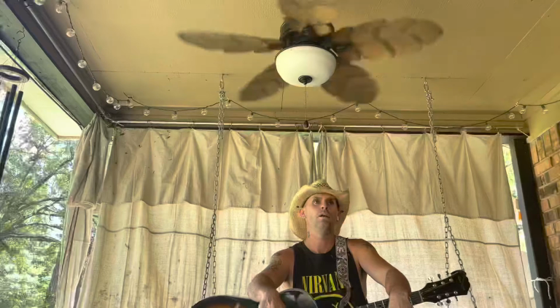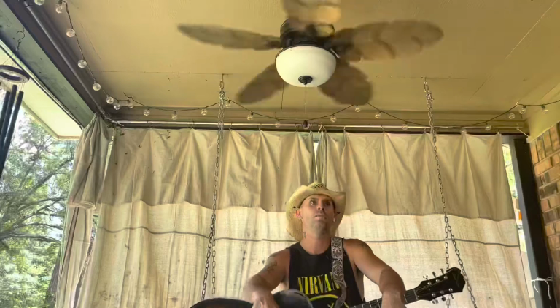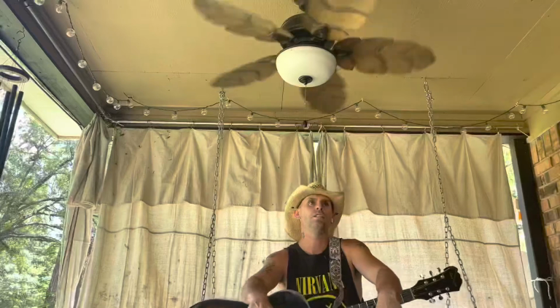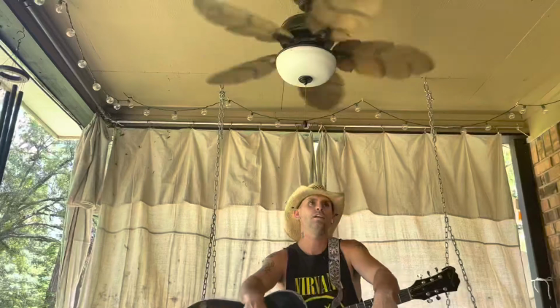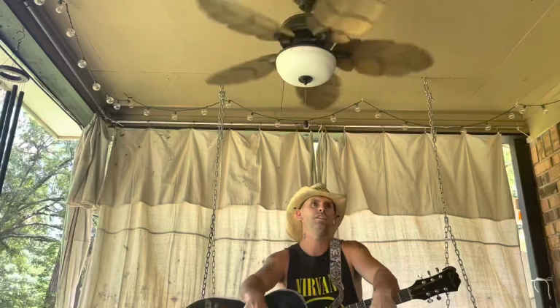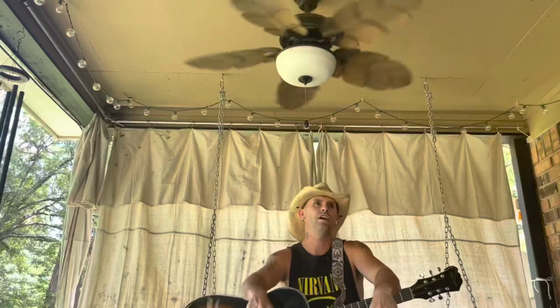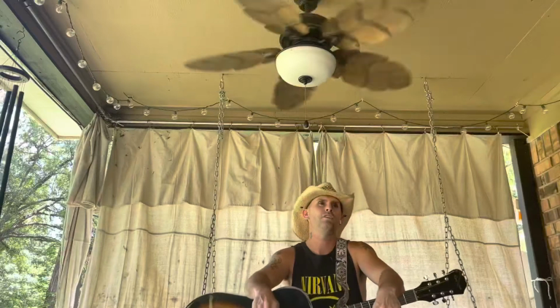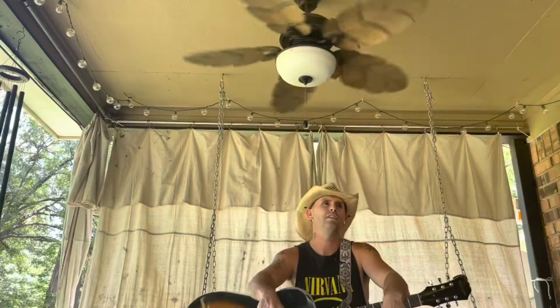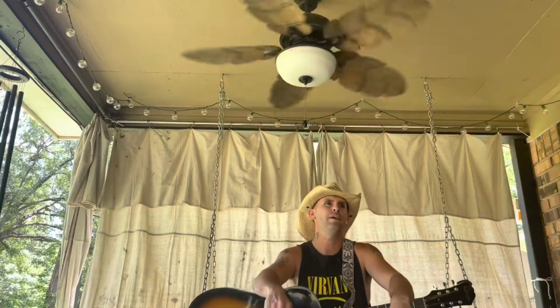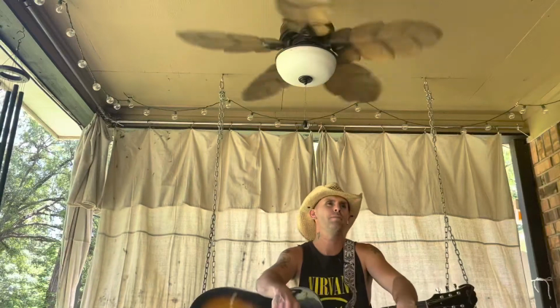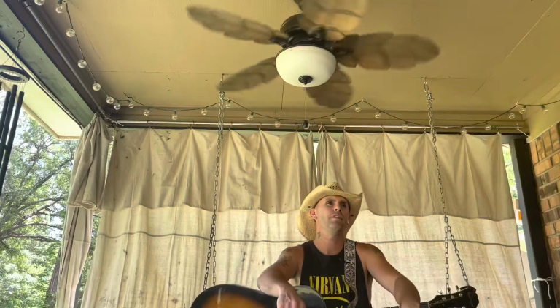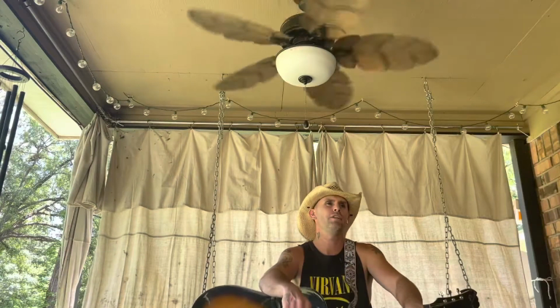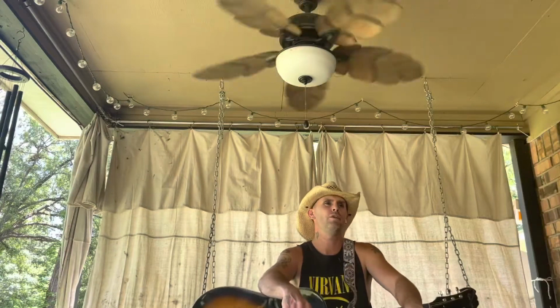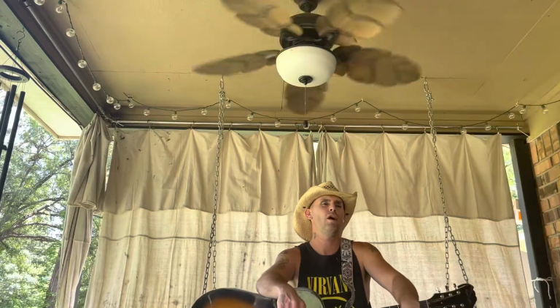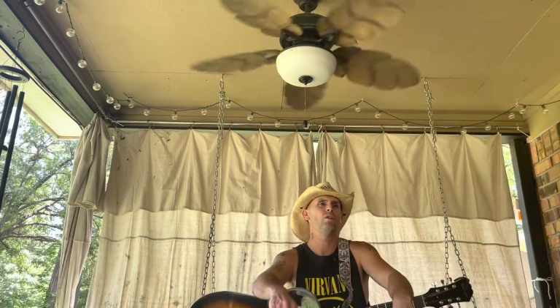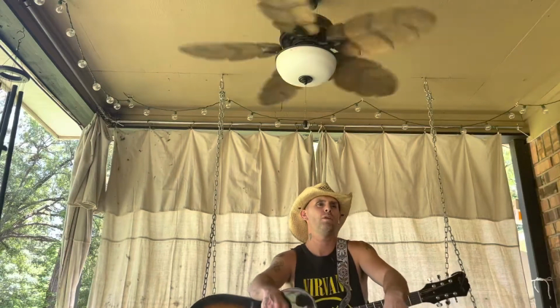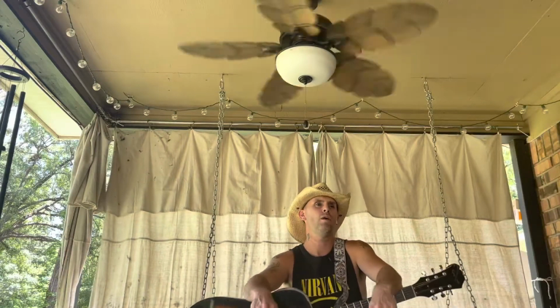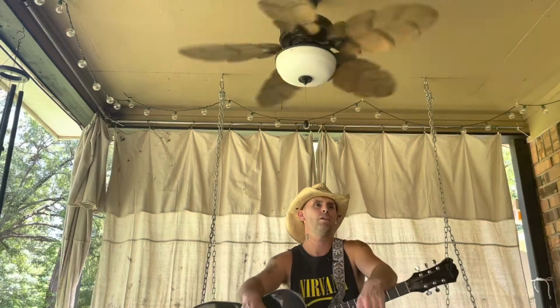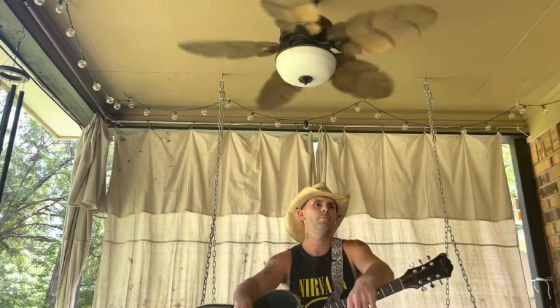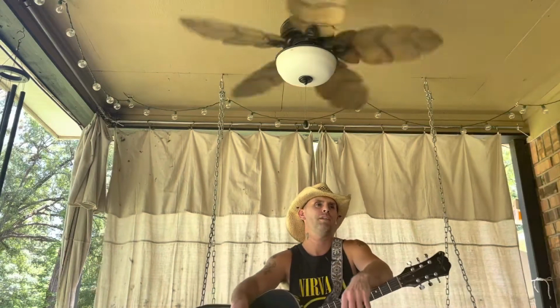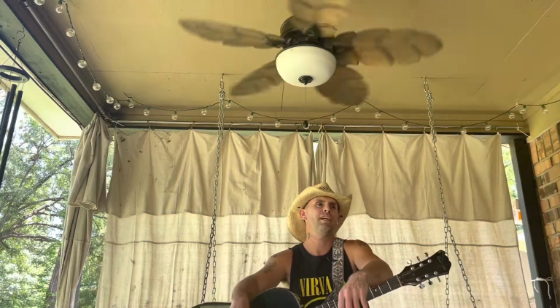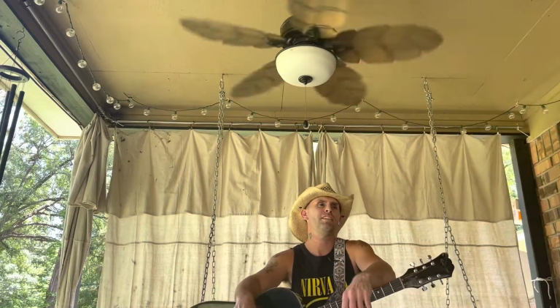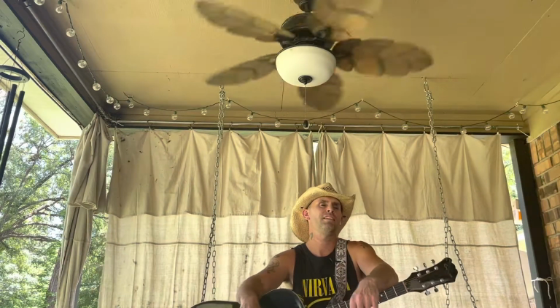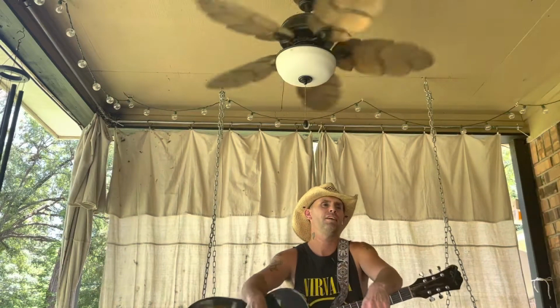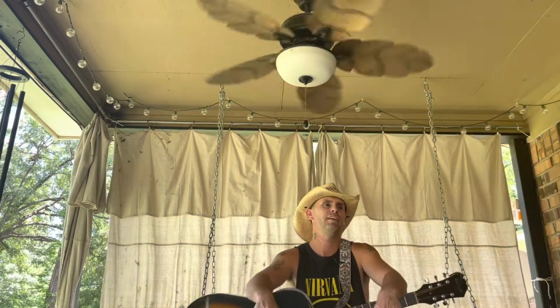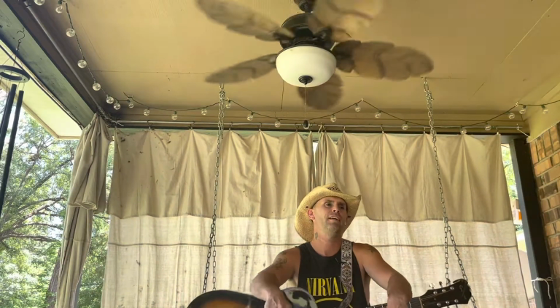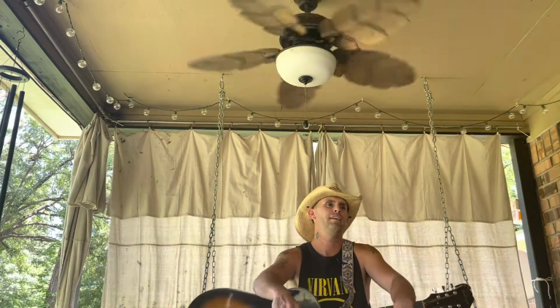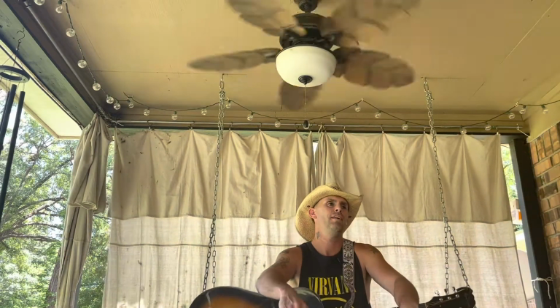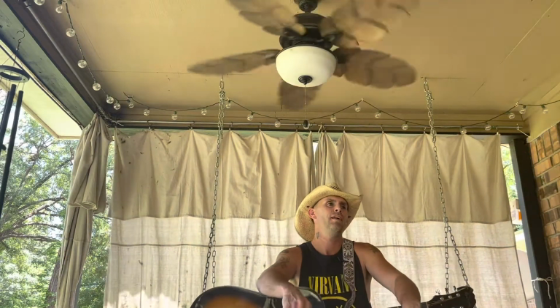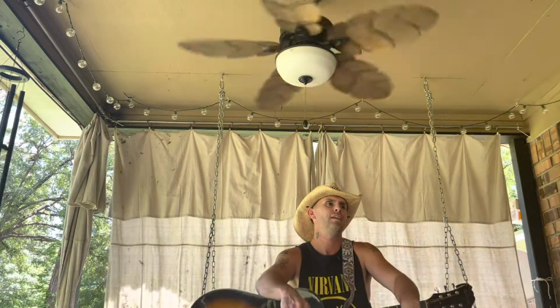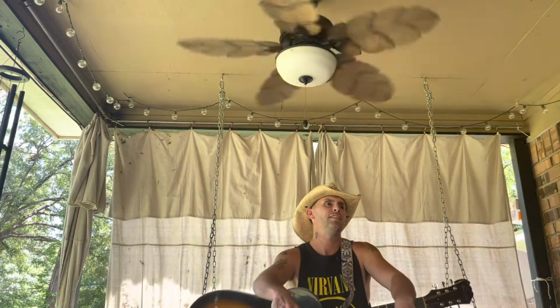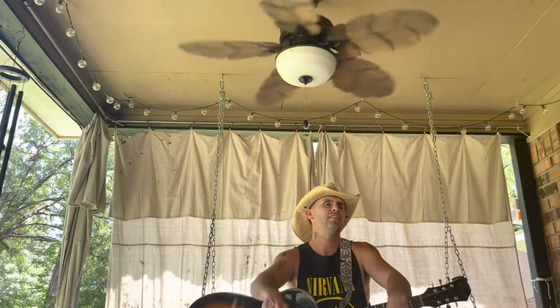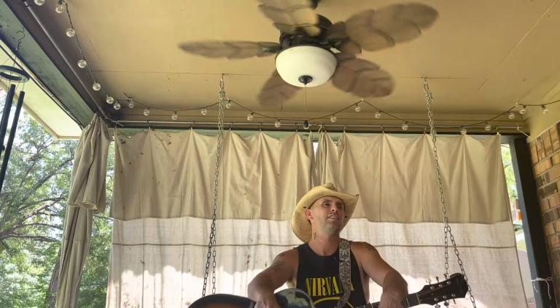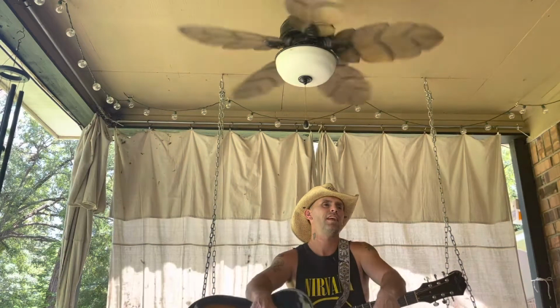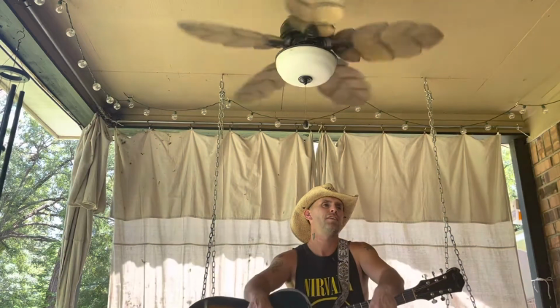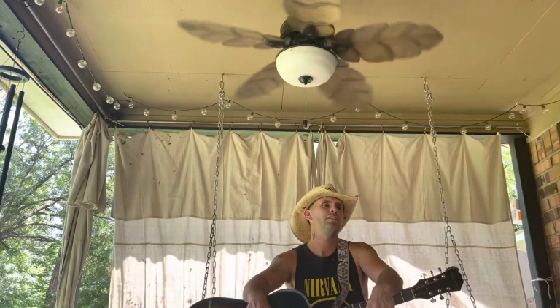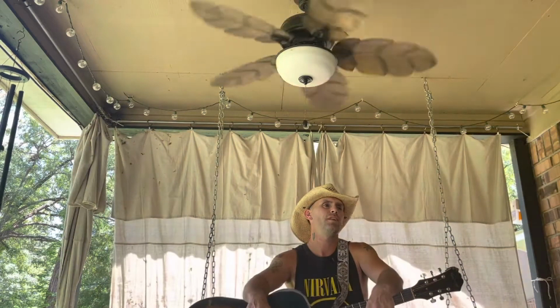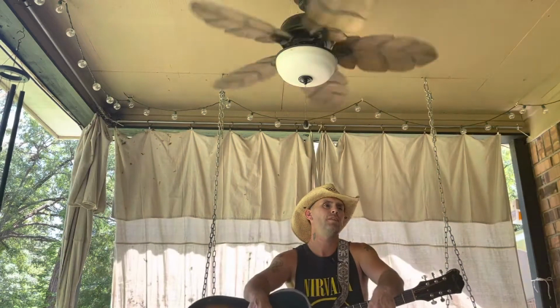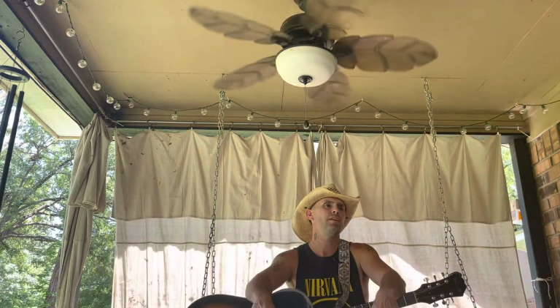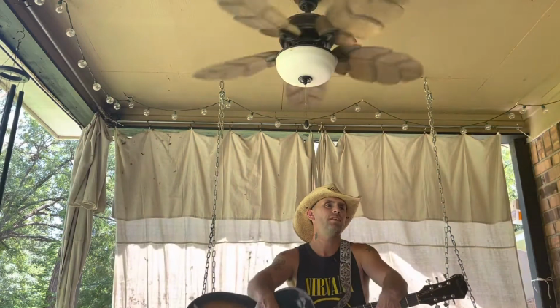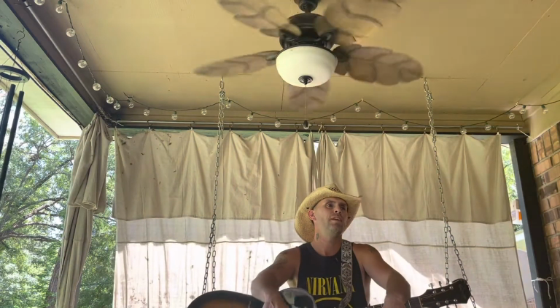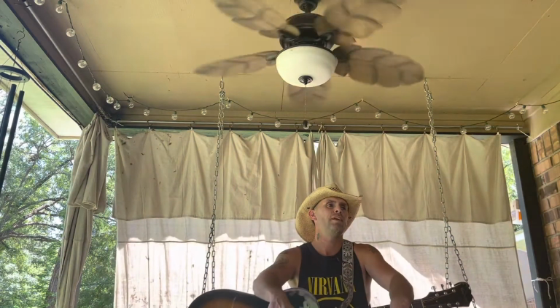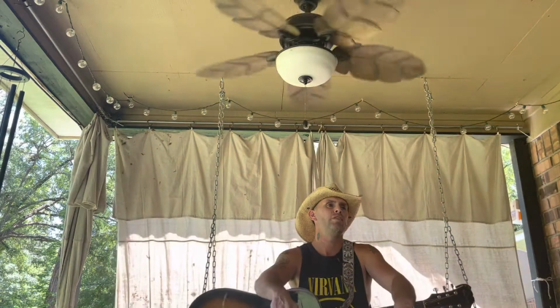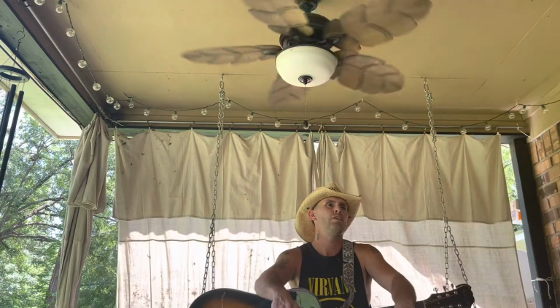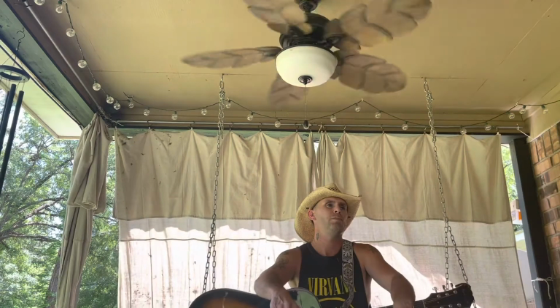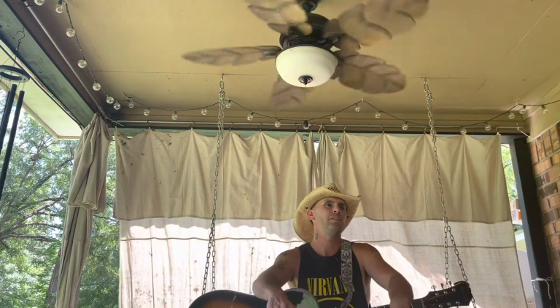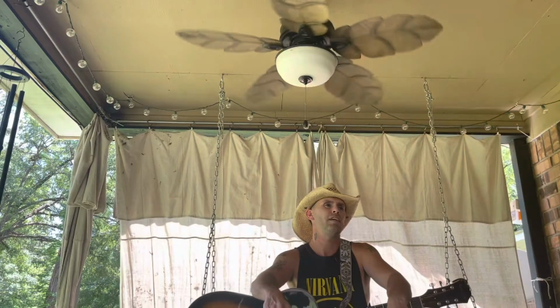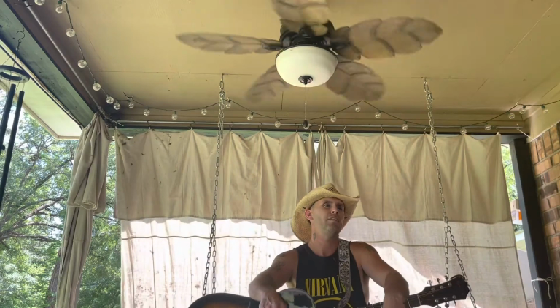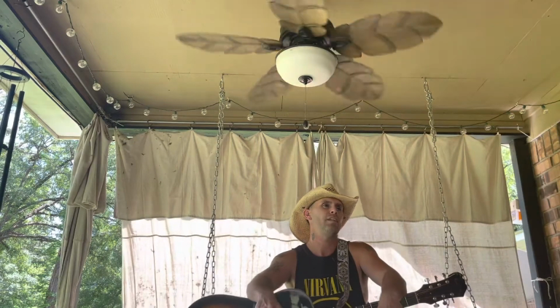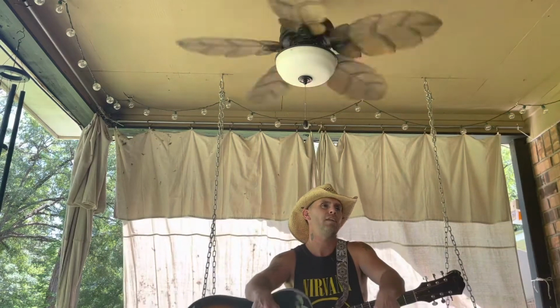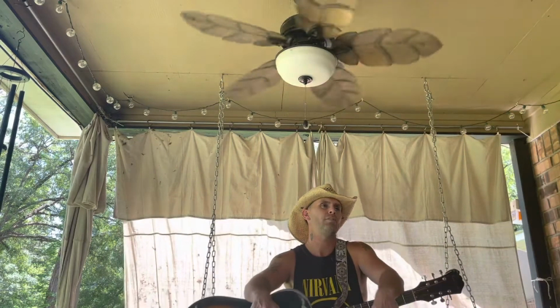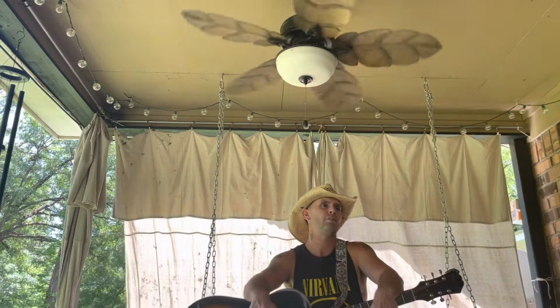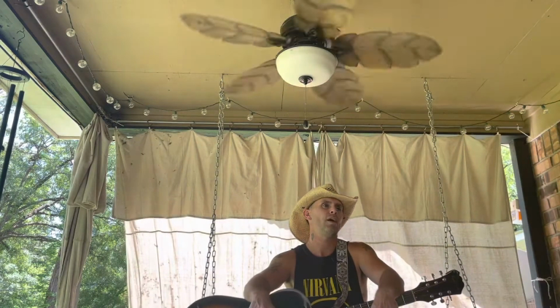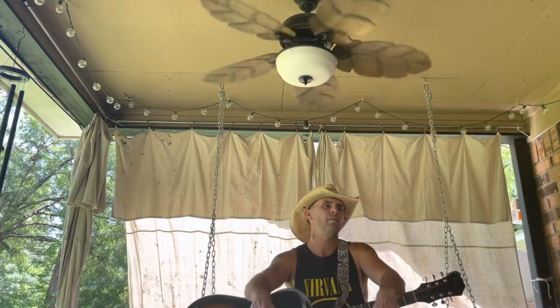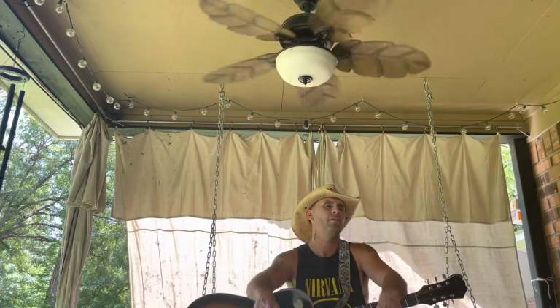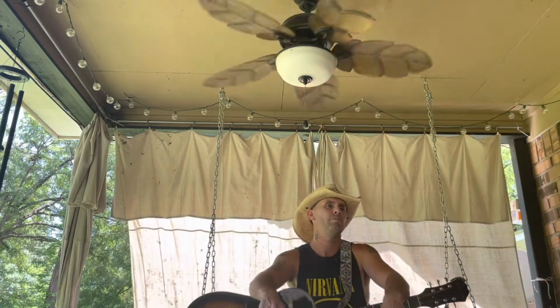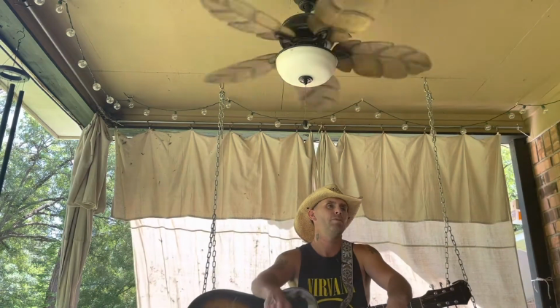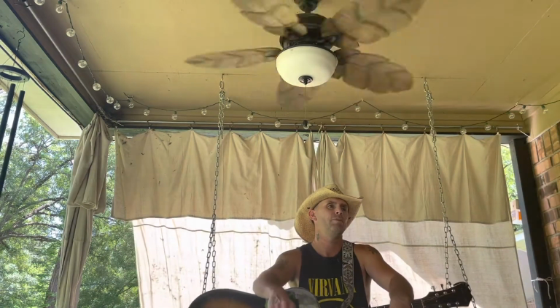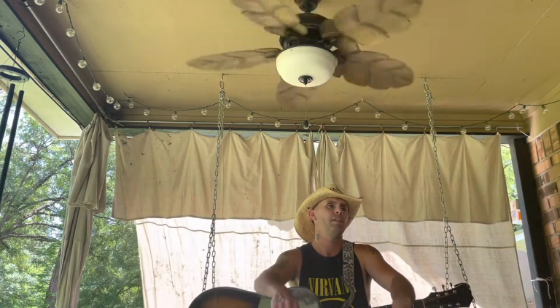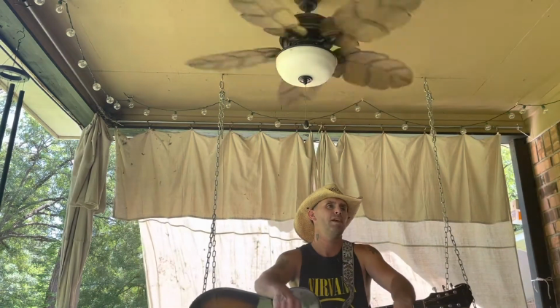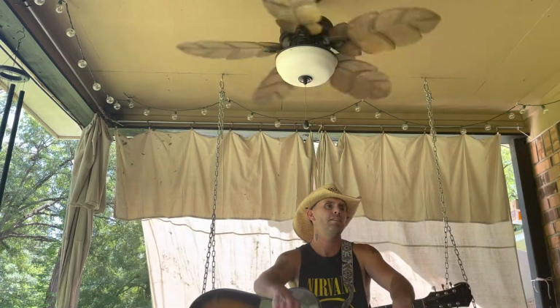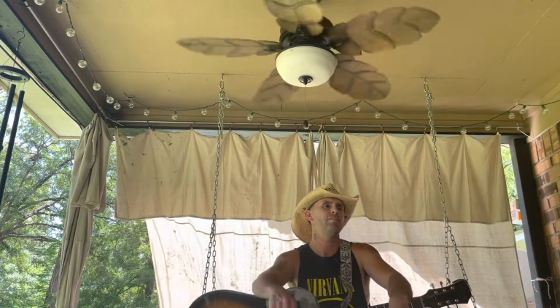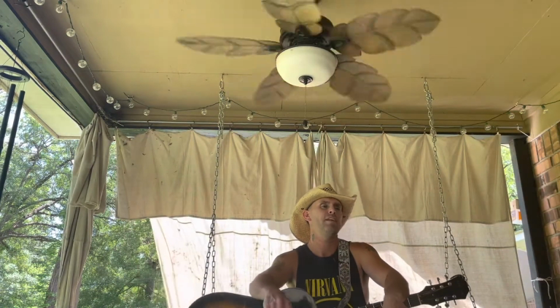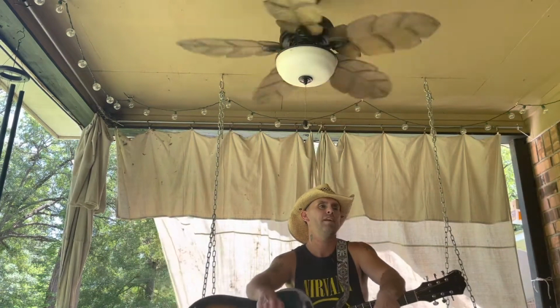What's good y'all, today I'm going to do 'Holy Water' by Jason Aldean. It's in standard tuning. If you're new to my channel, hit that subscribe button for me and like the video.